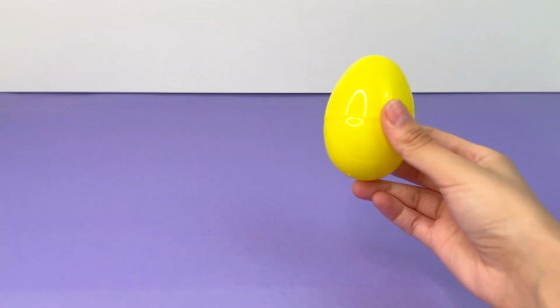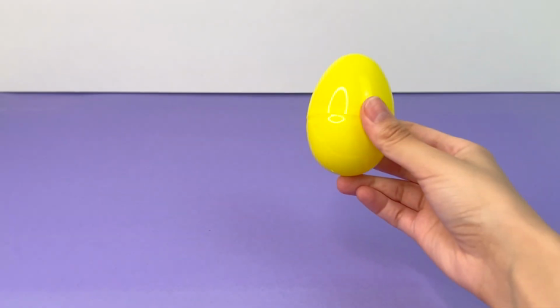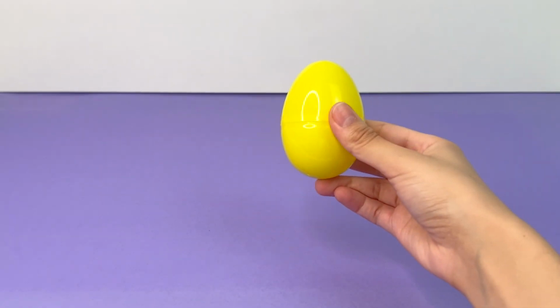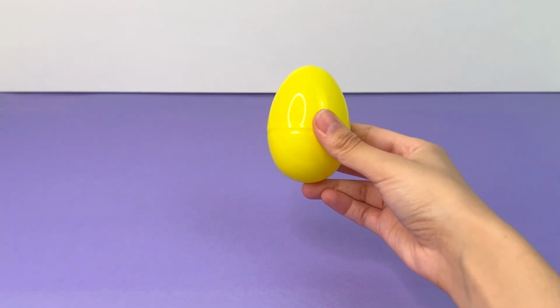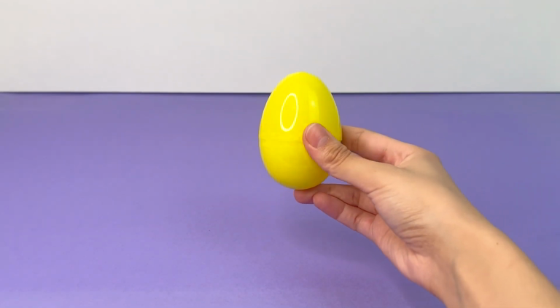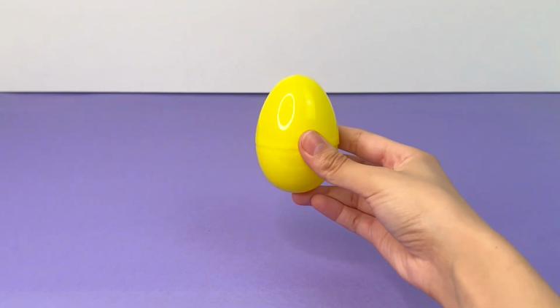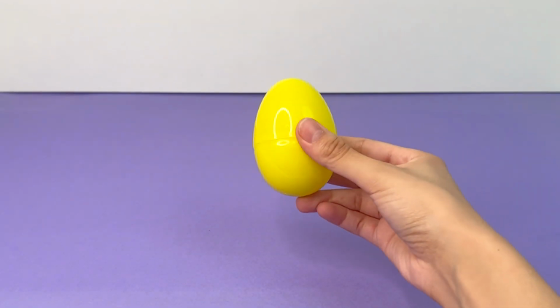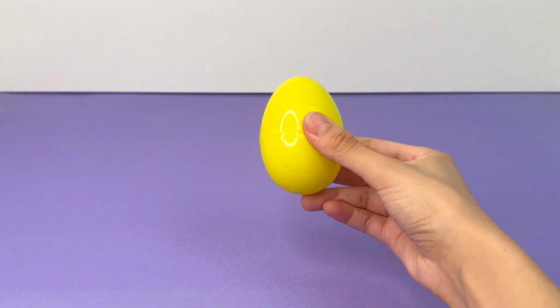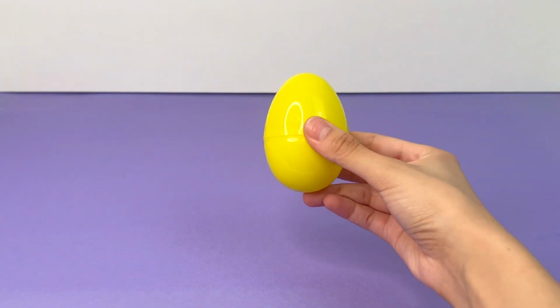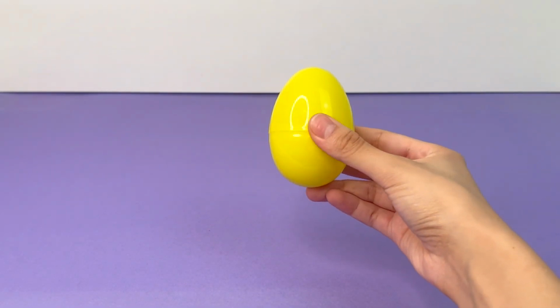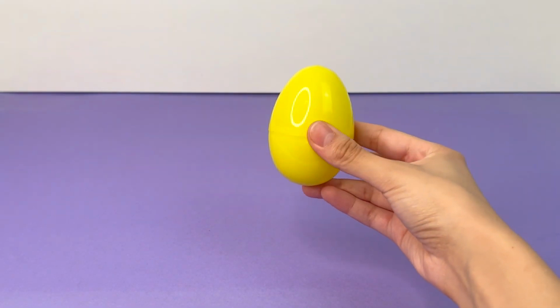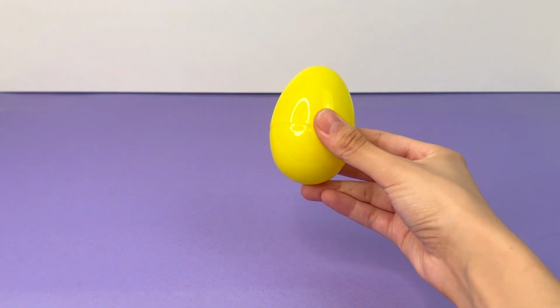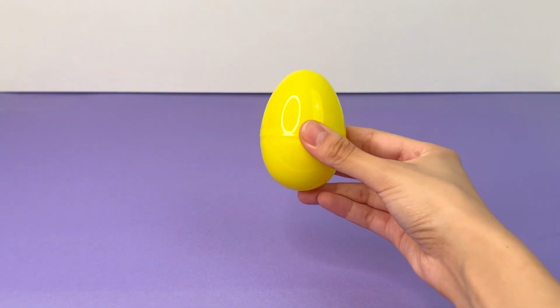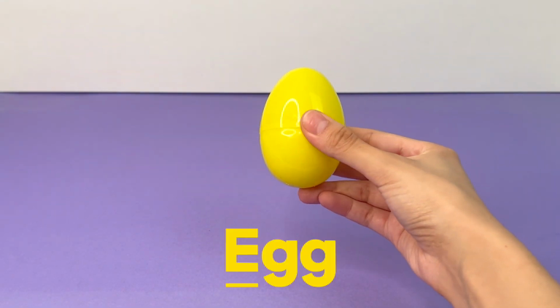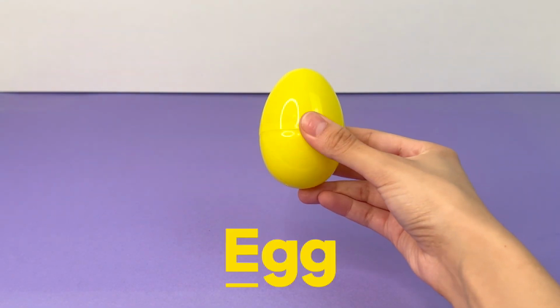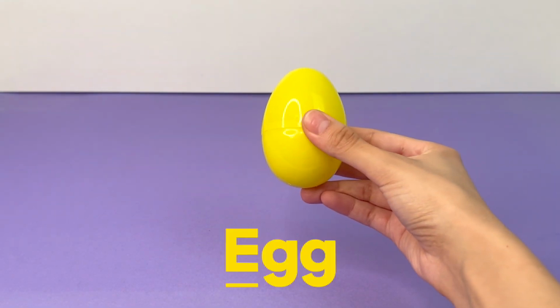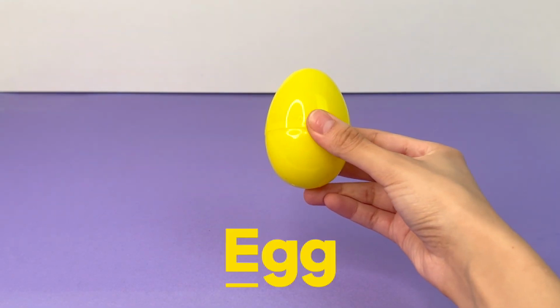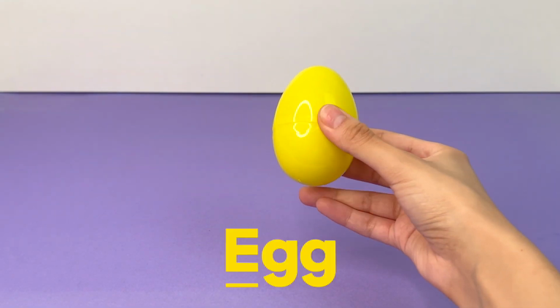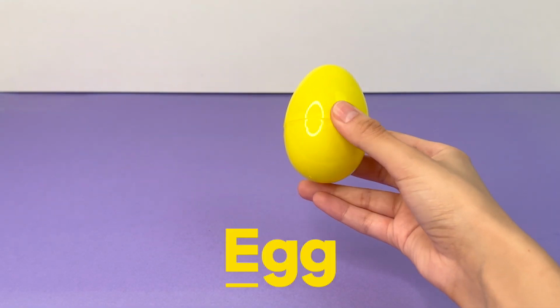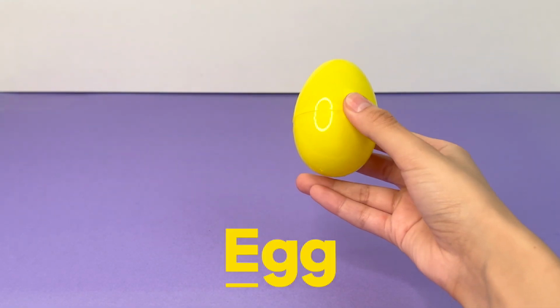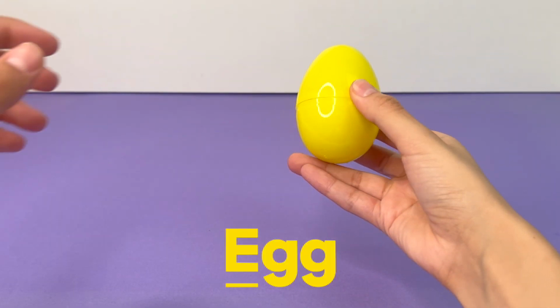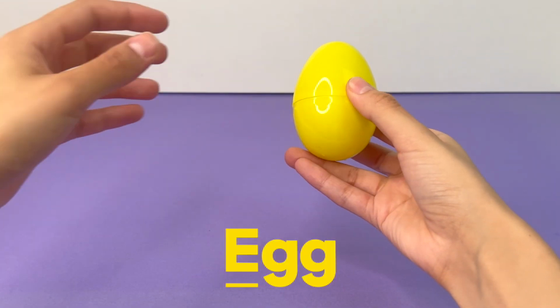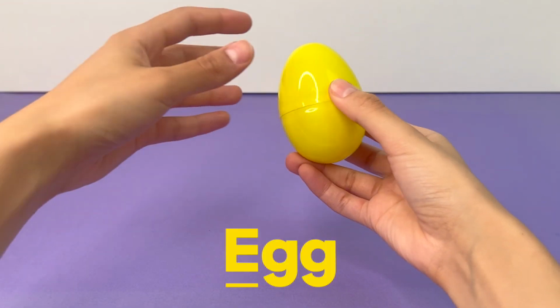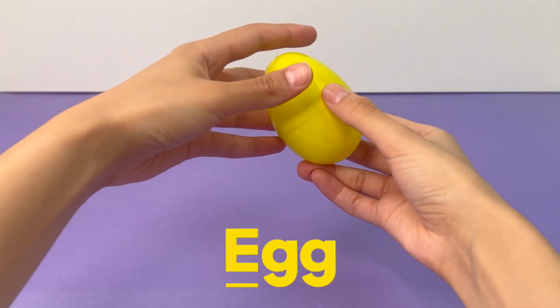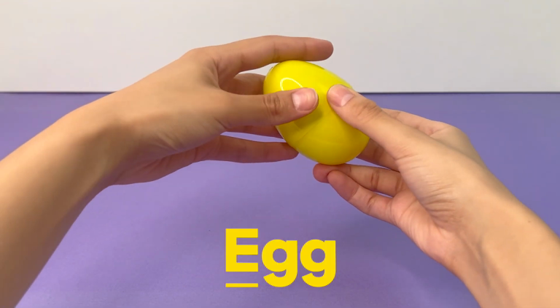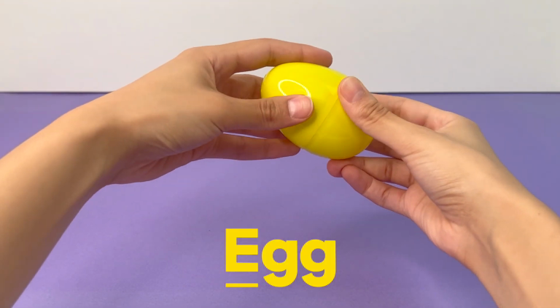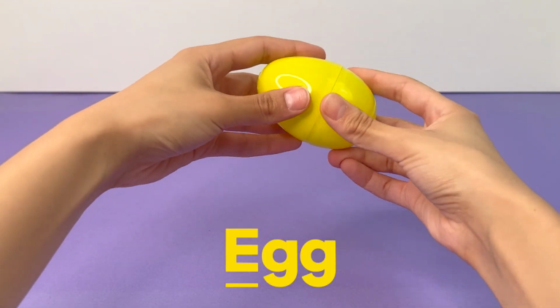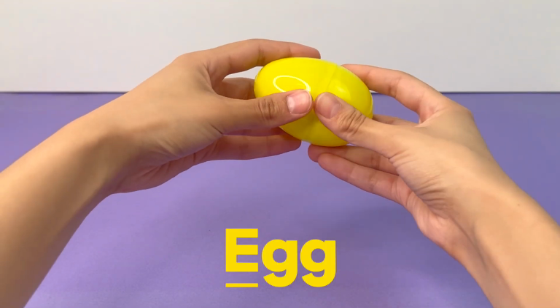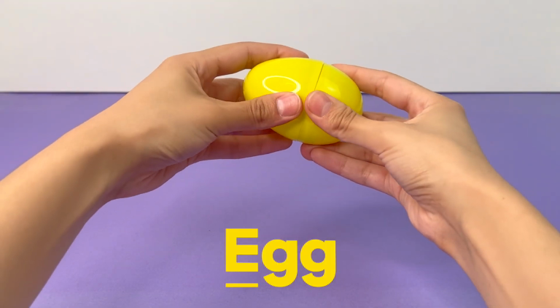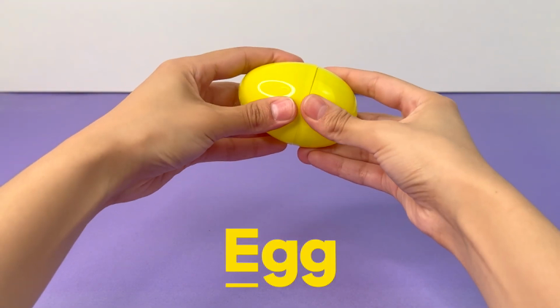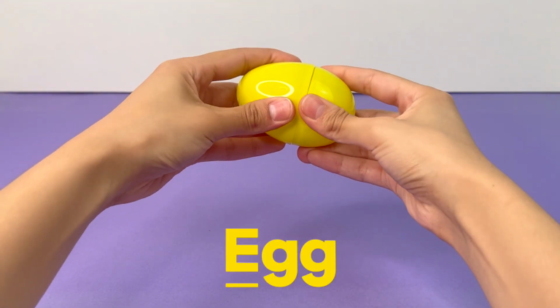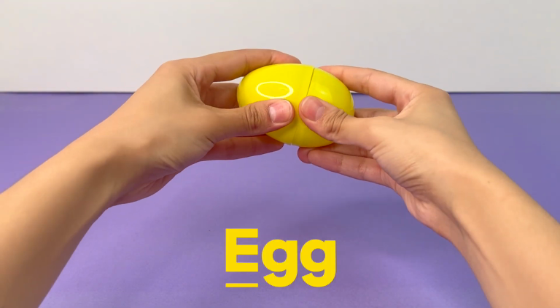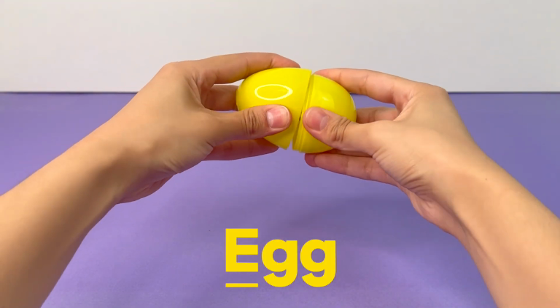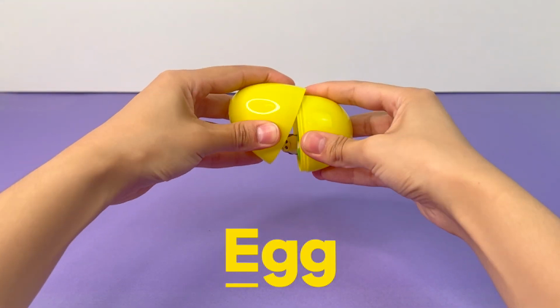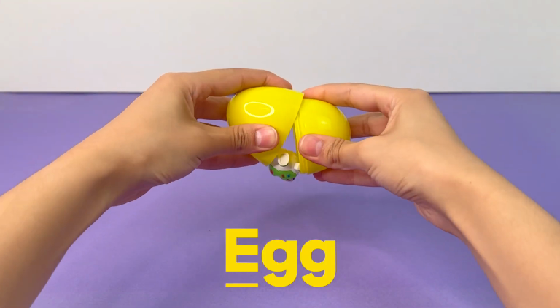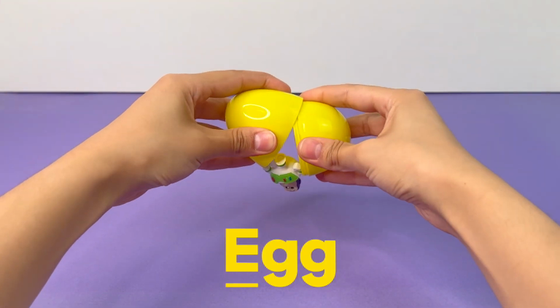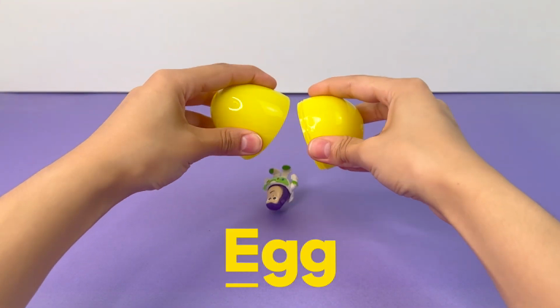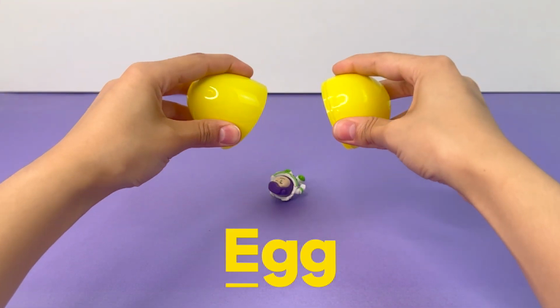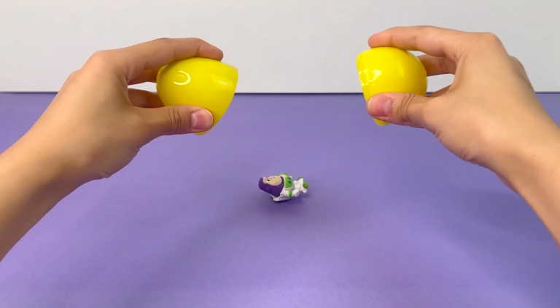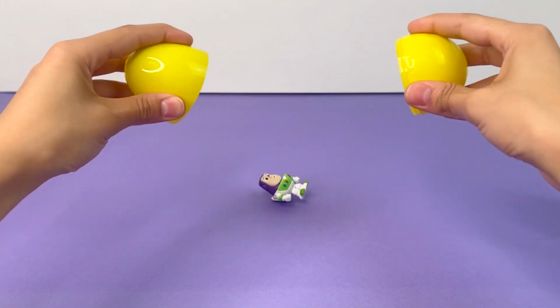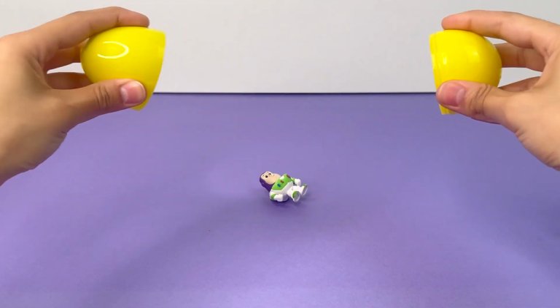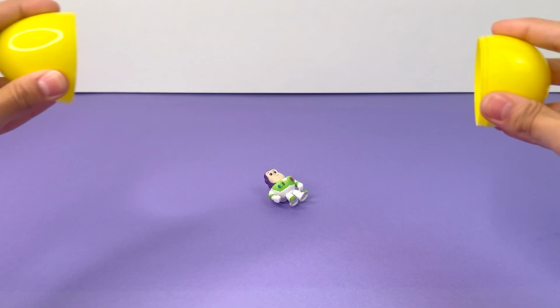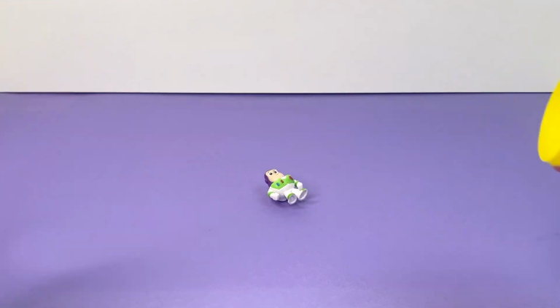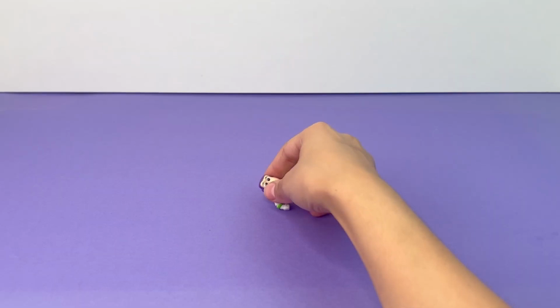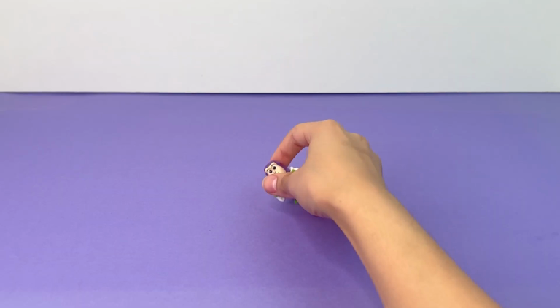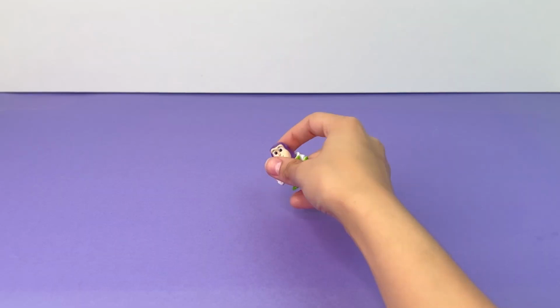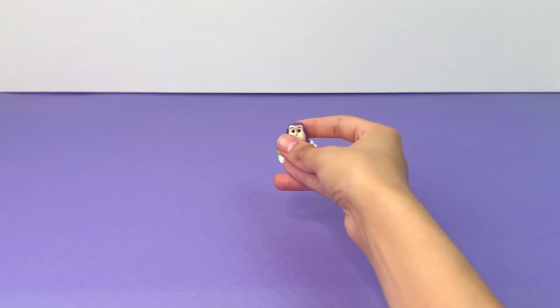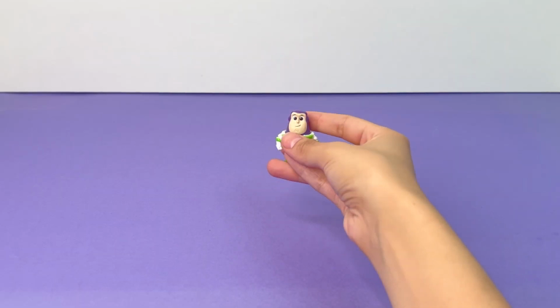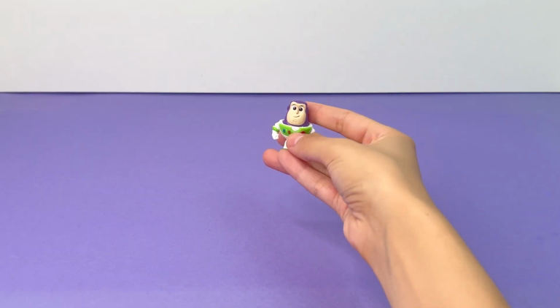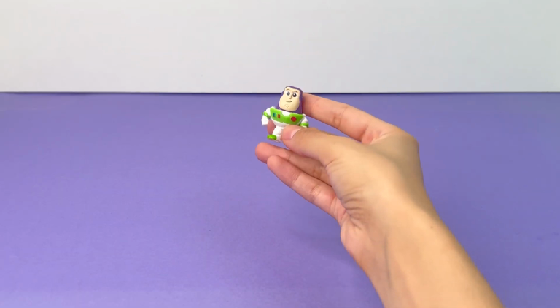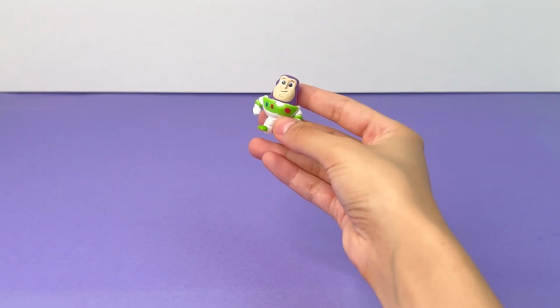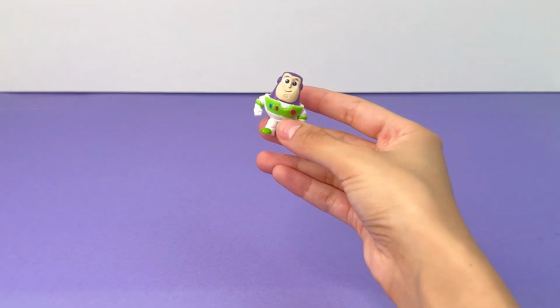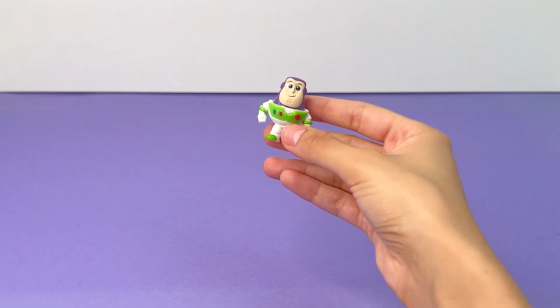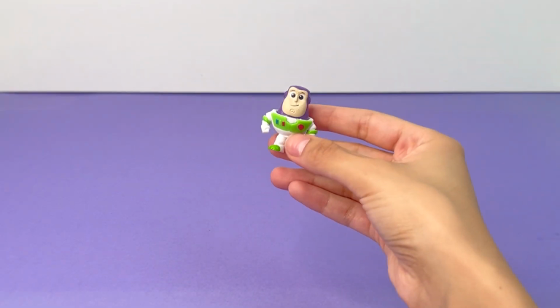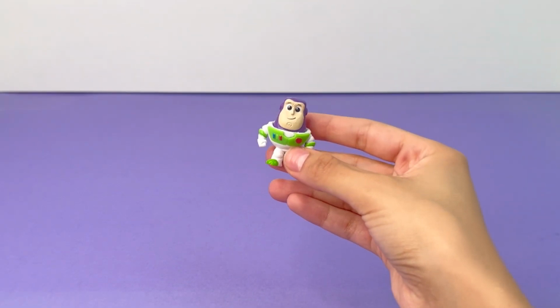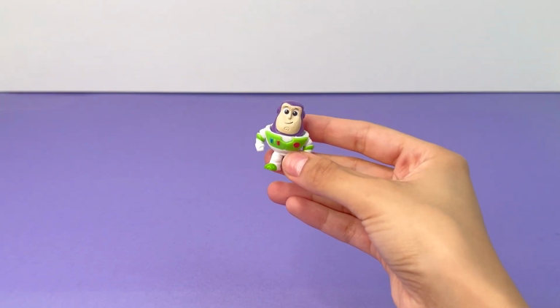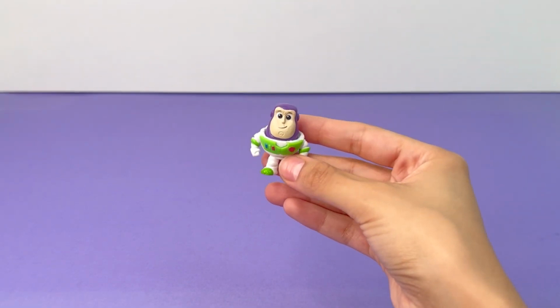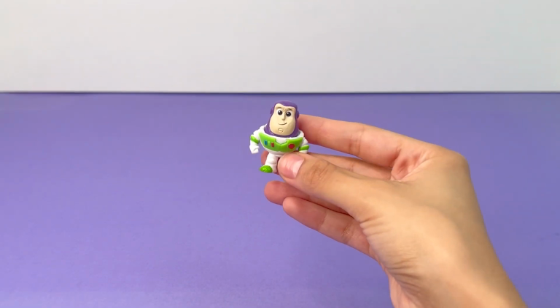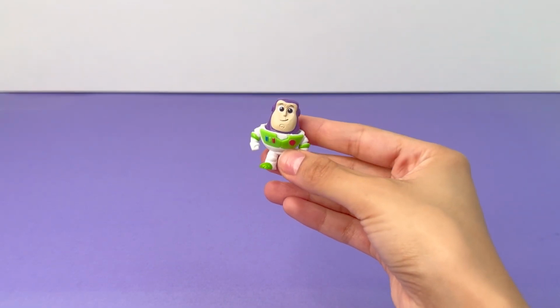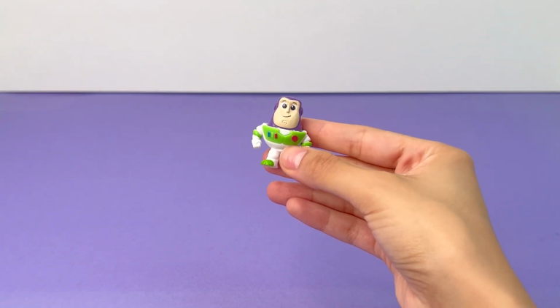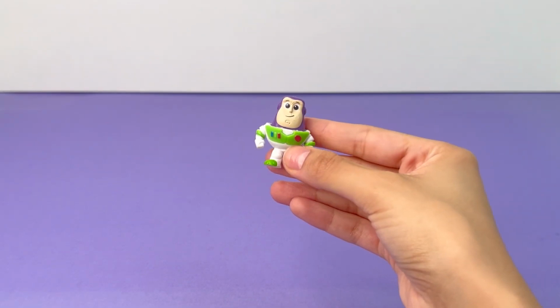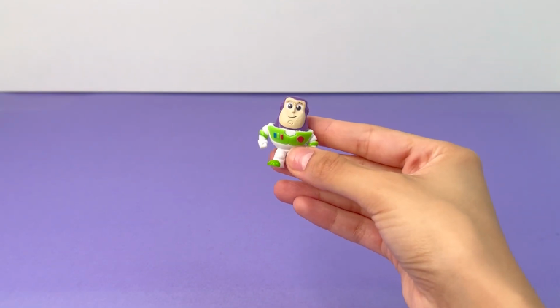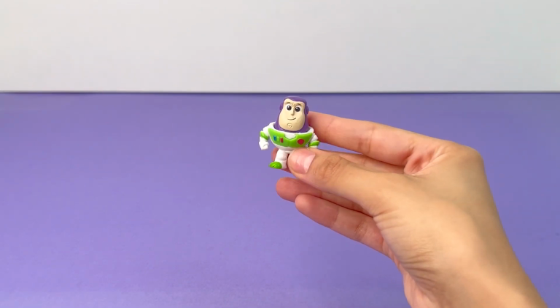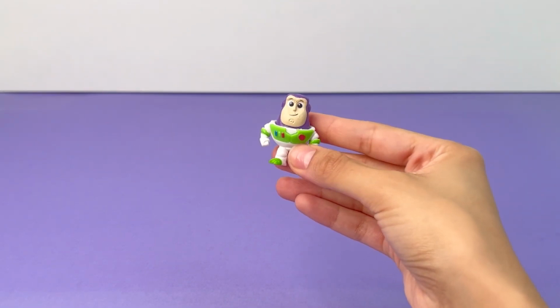E is for Egg. Let's see what's inside. It's Buzz from Toy Story.